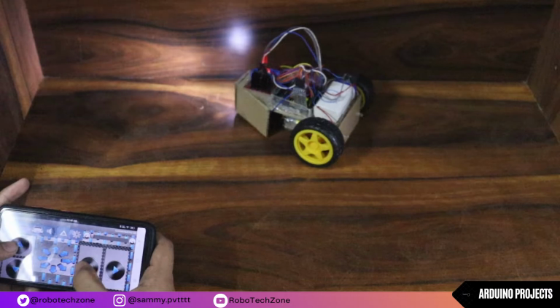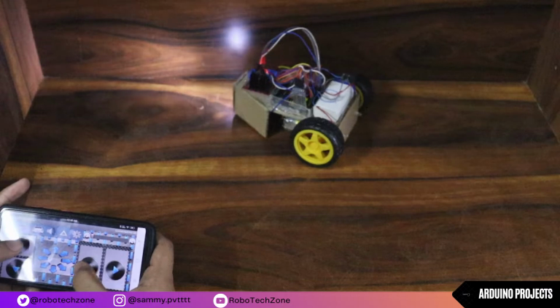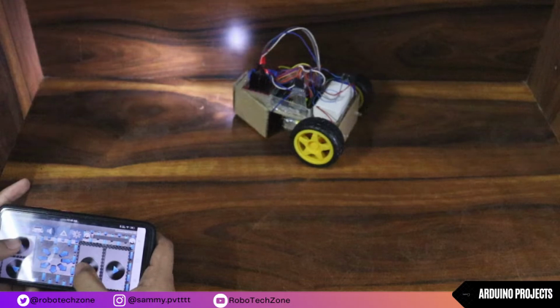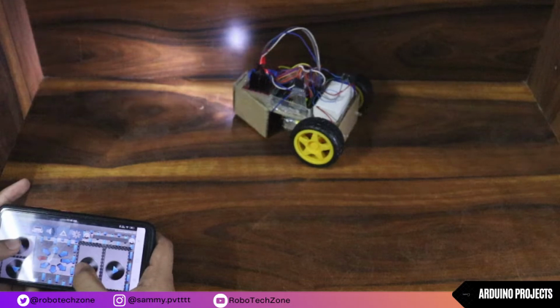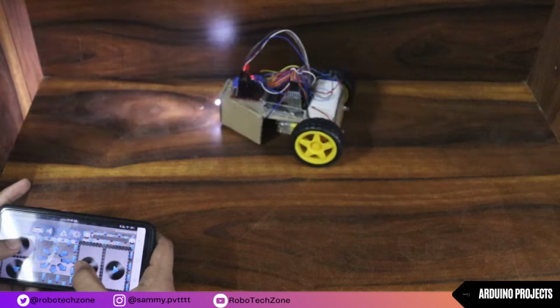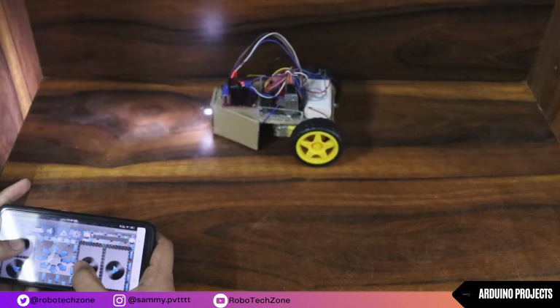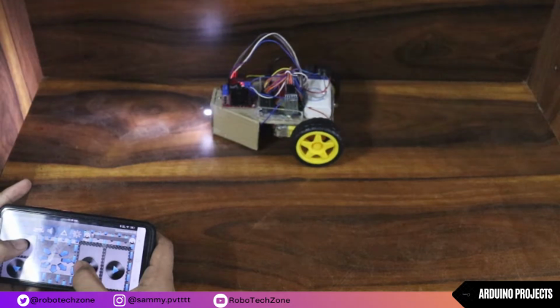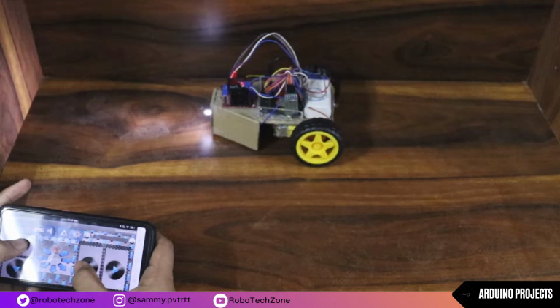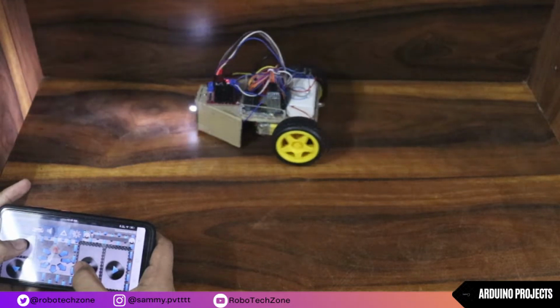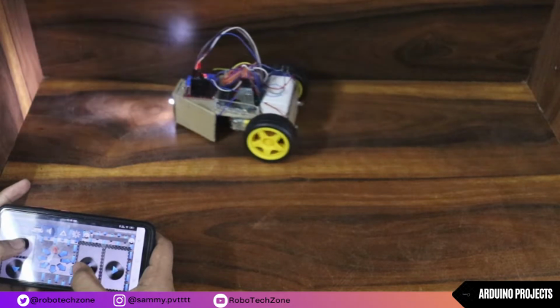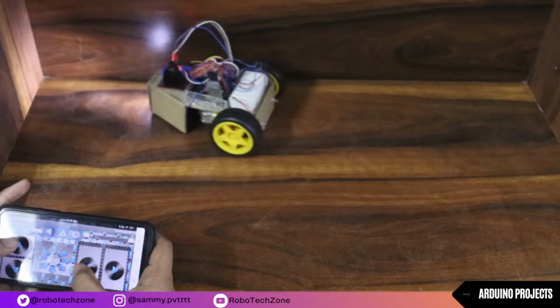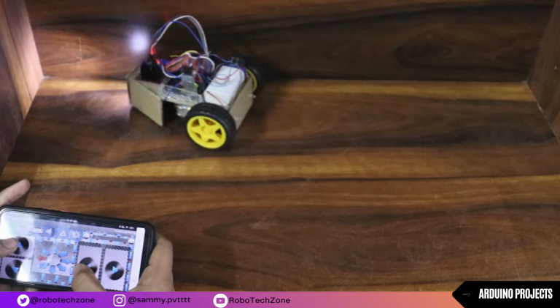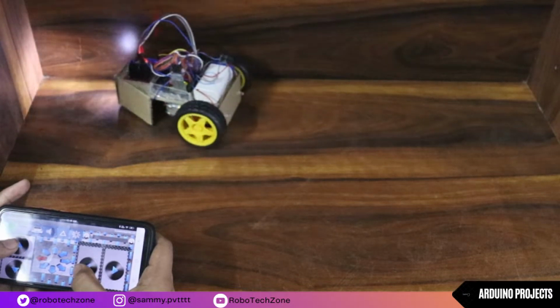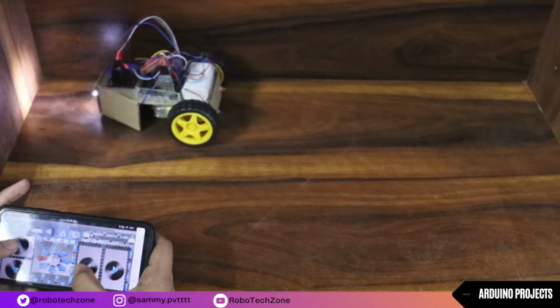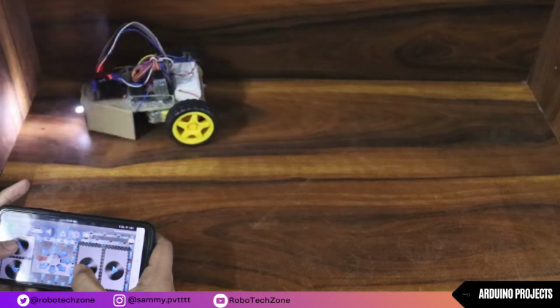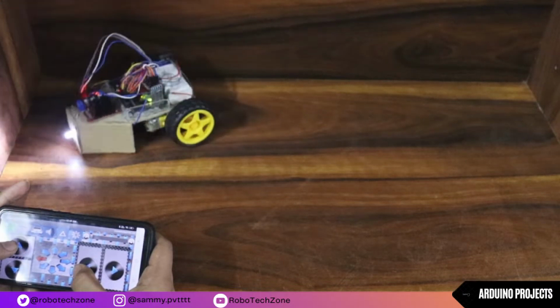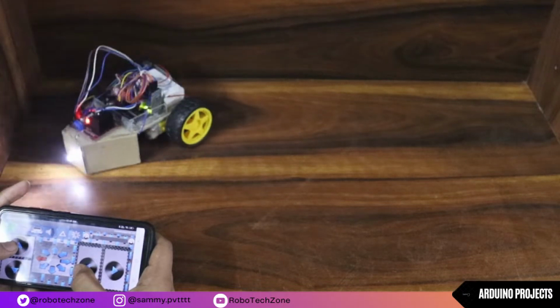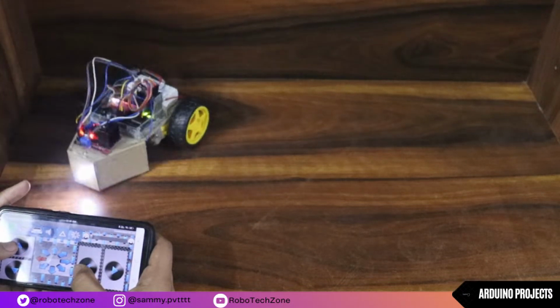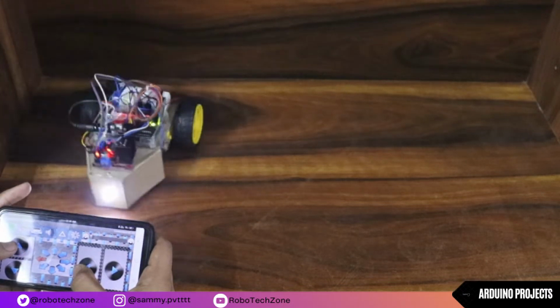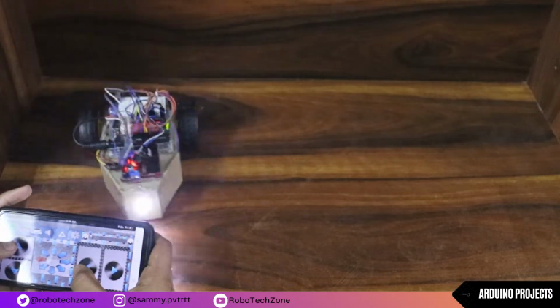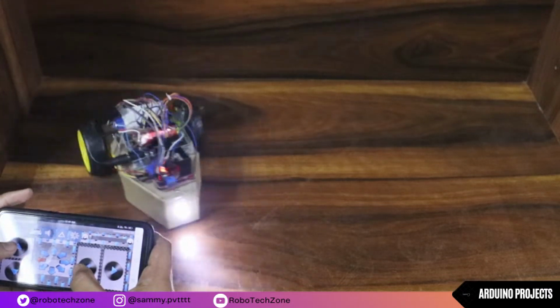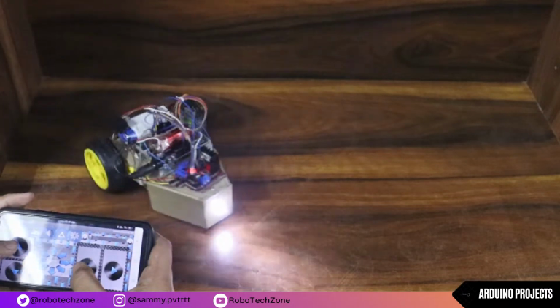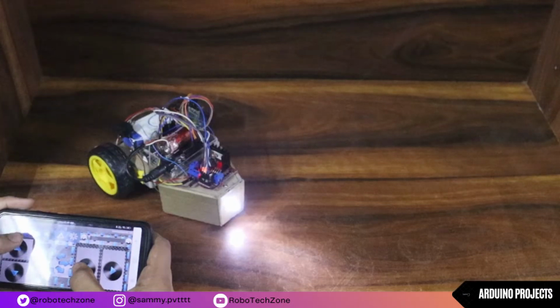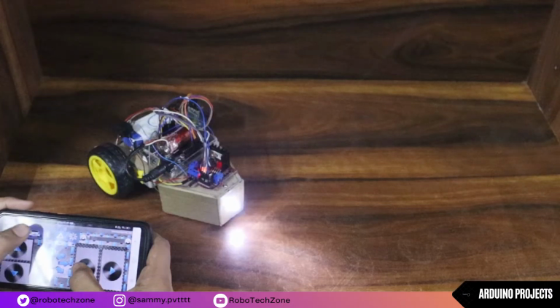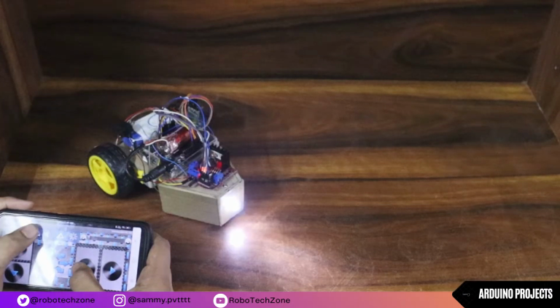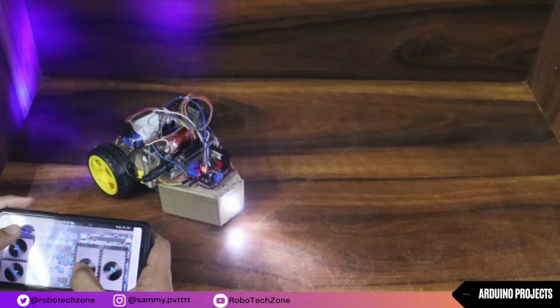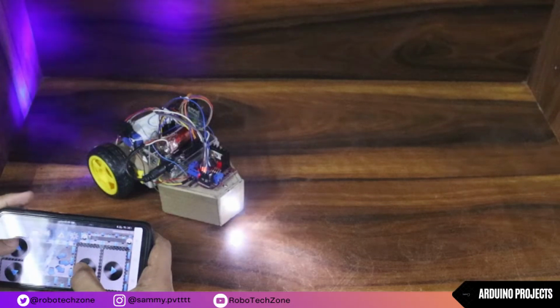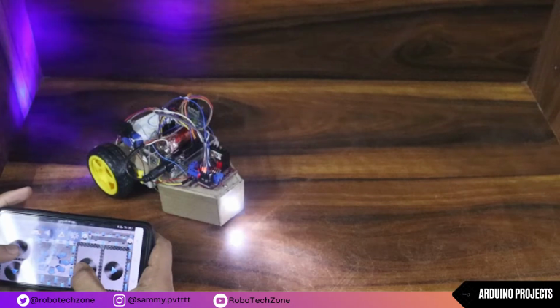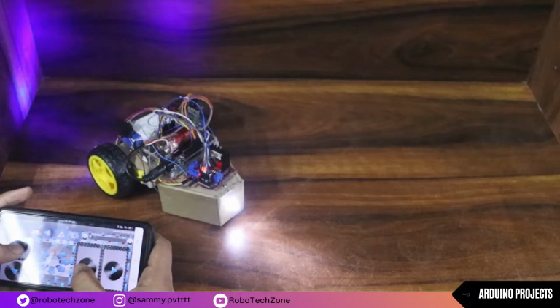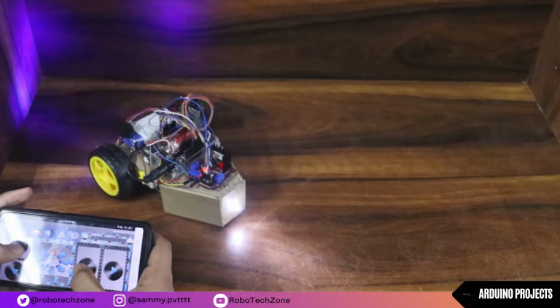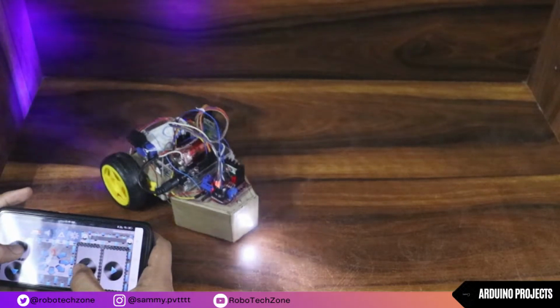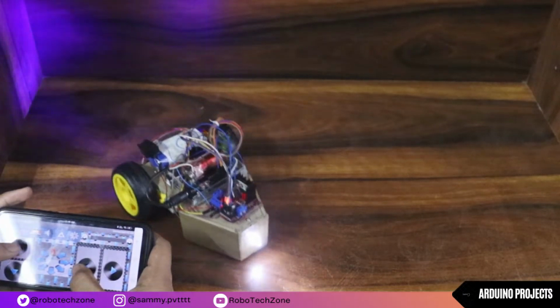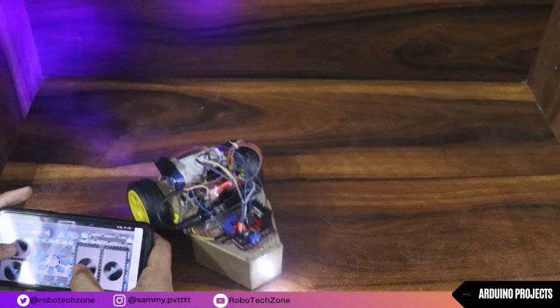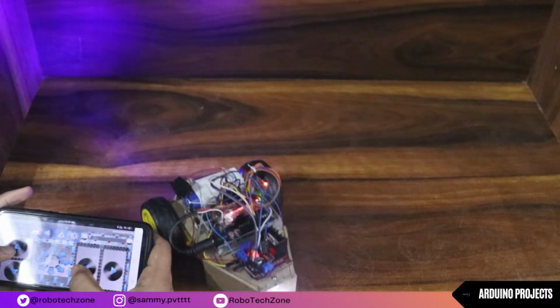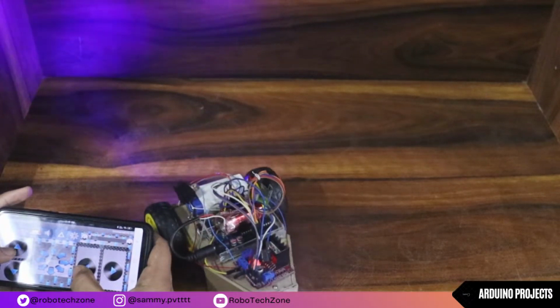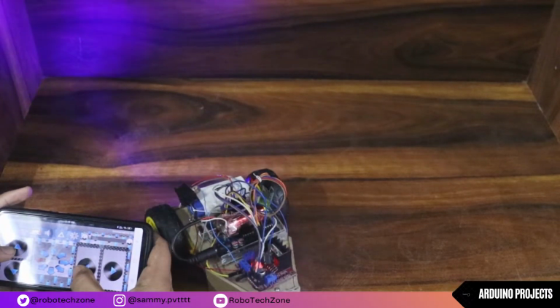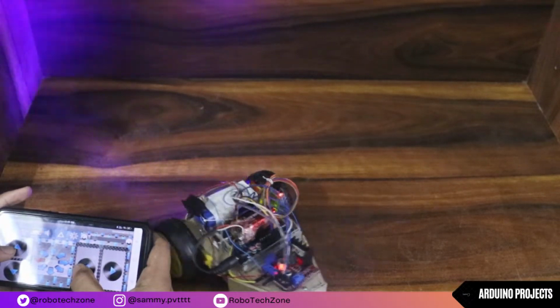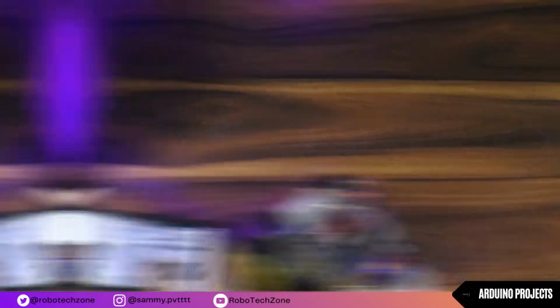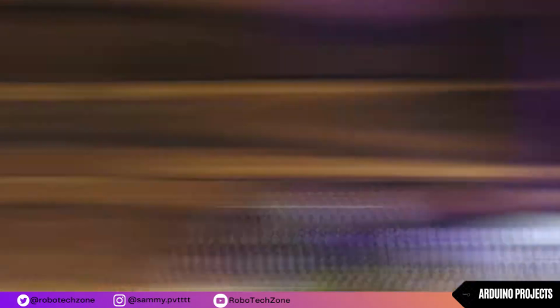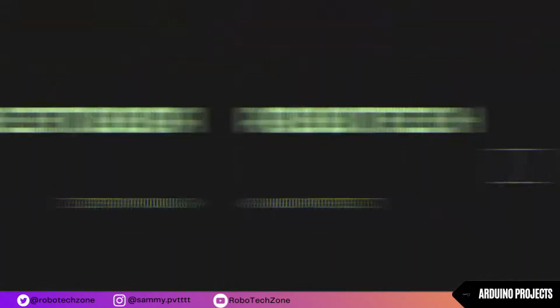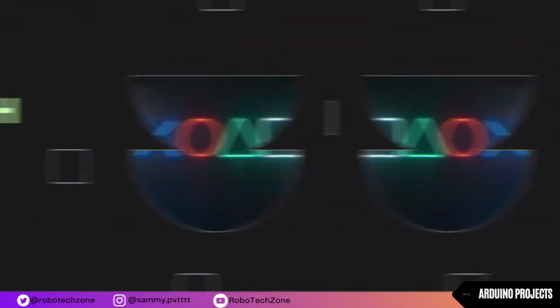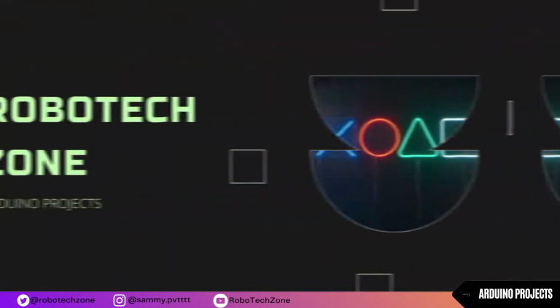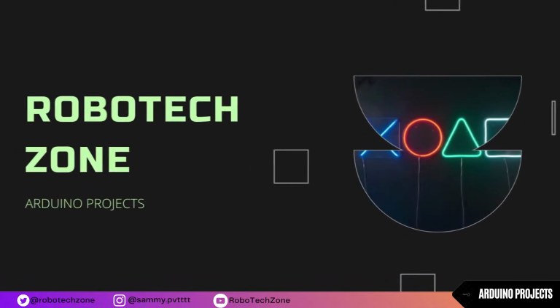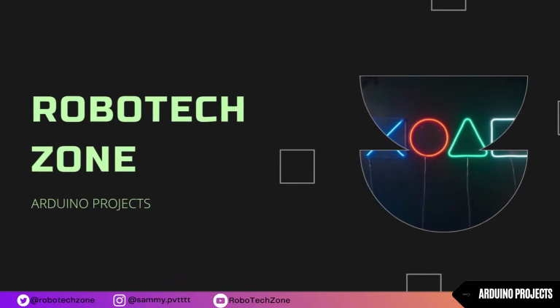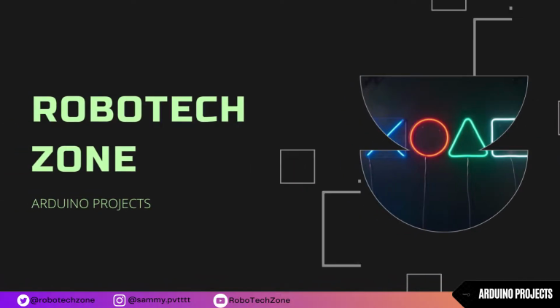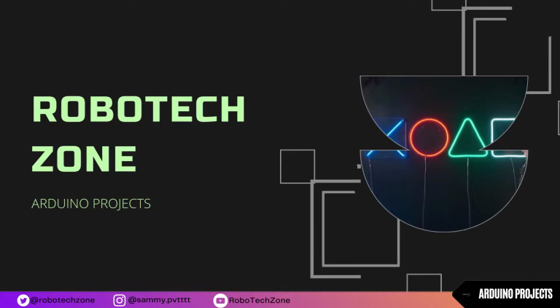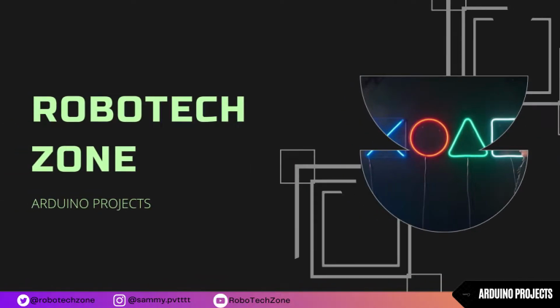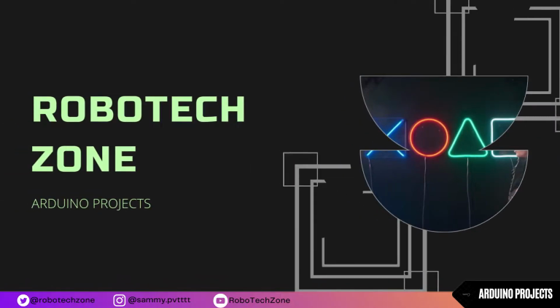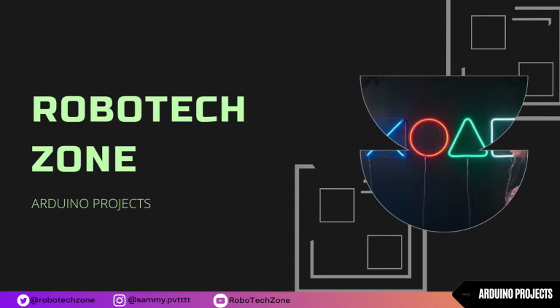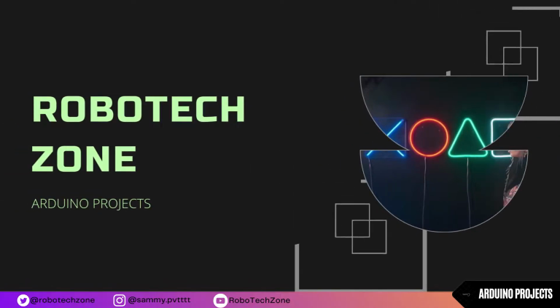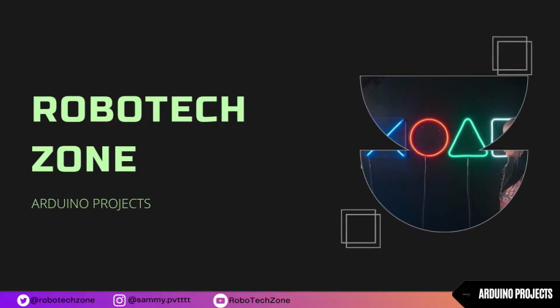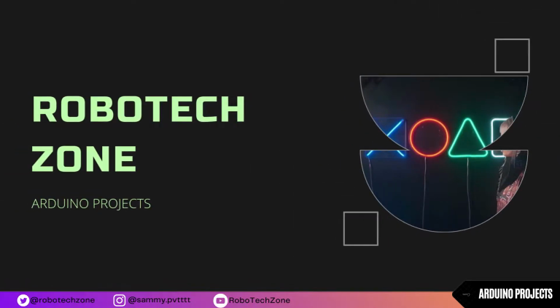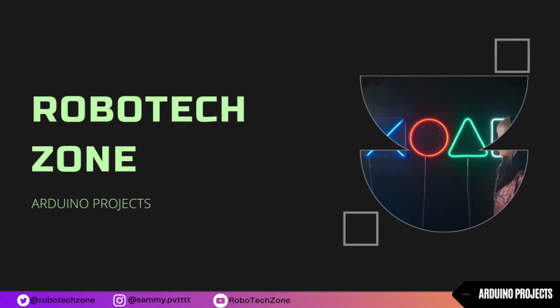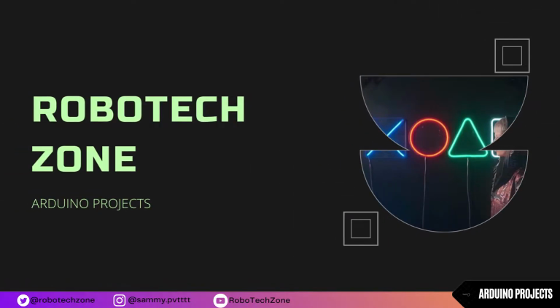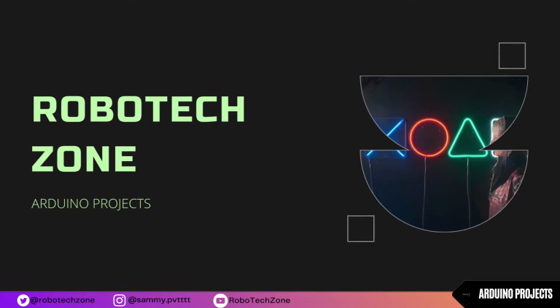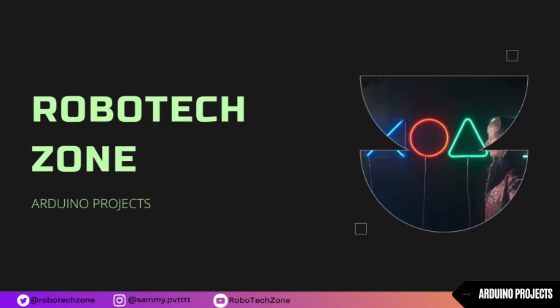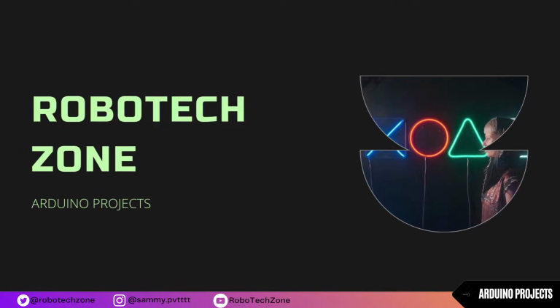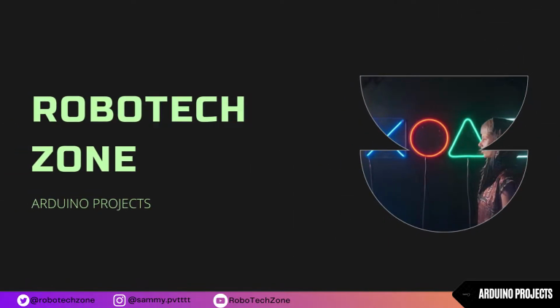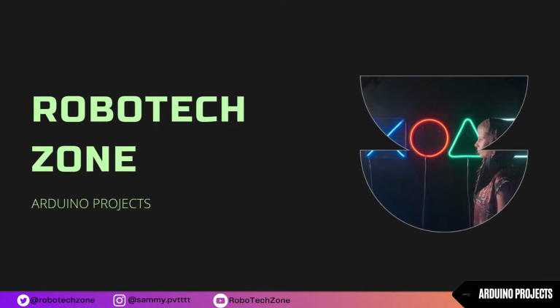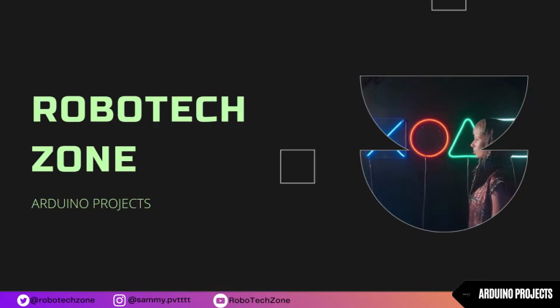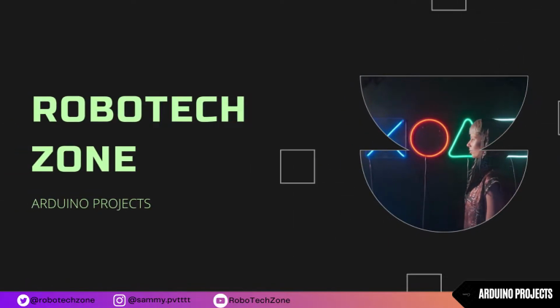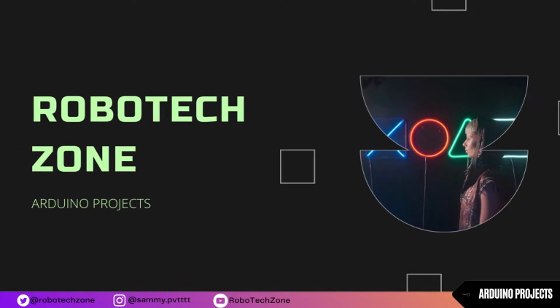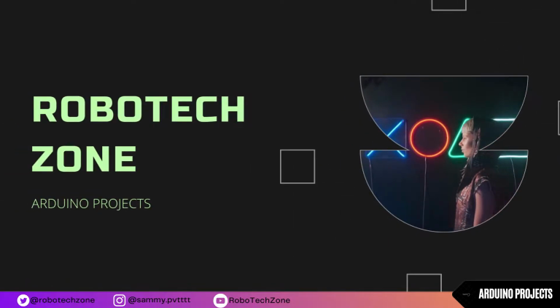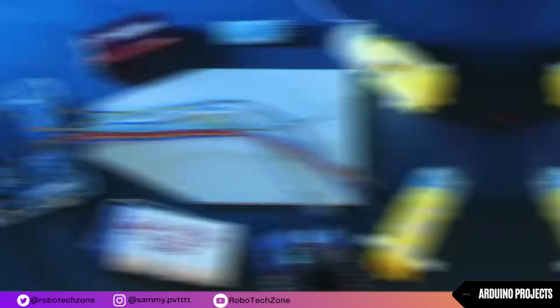Hello friends, welcome back to another video. Today we will create a Bluetooth module car with Arduino, so without wasting any time let's get started.